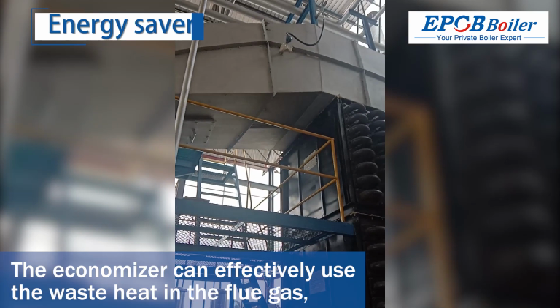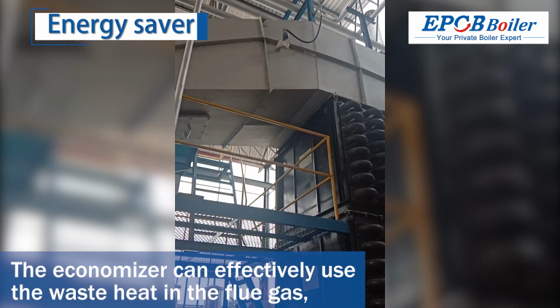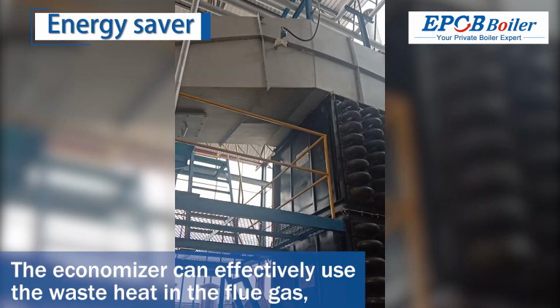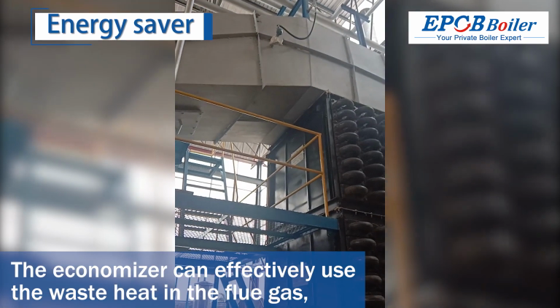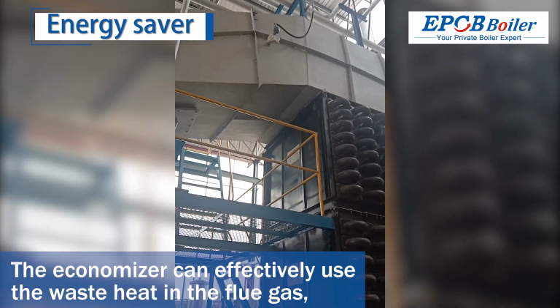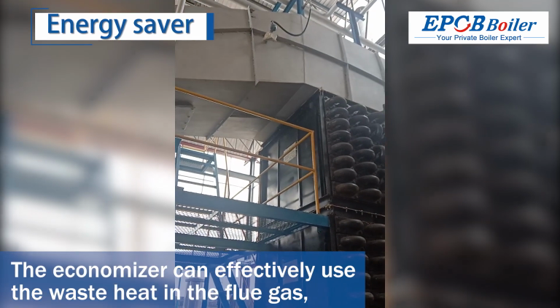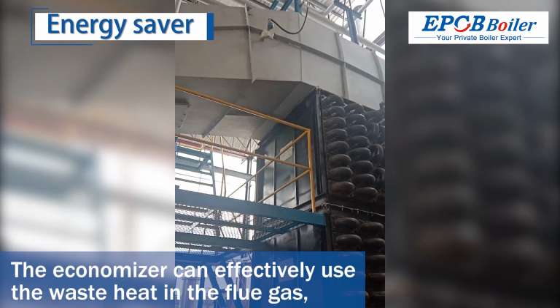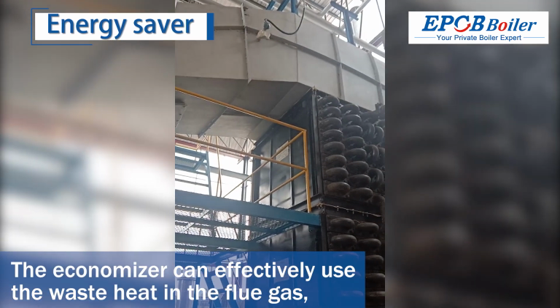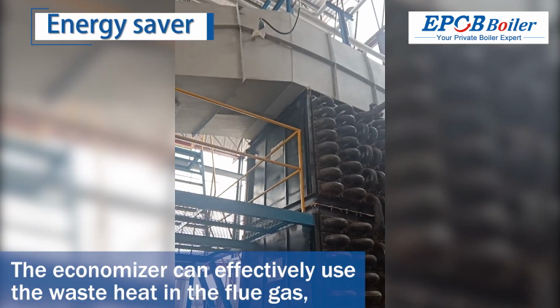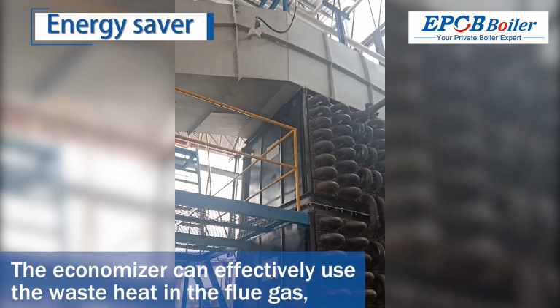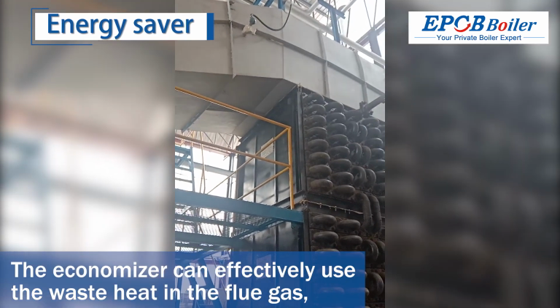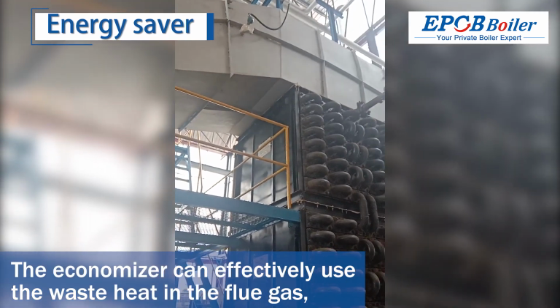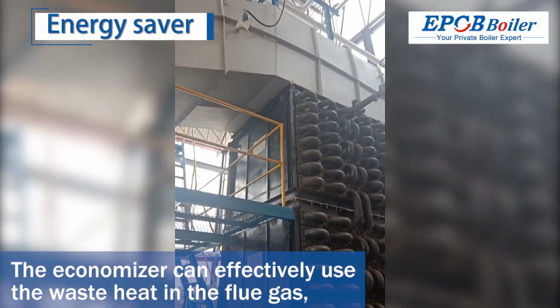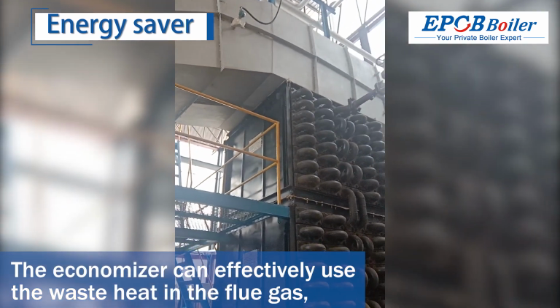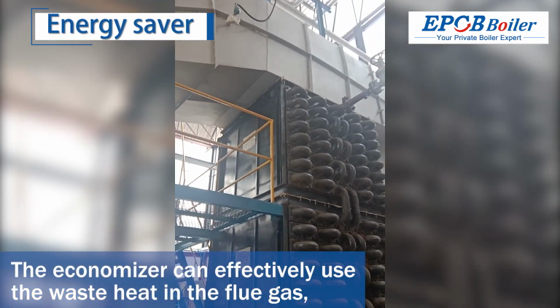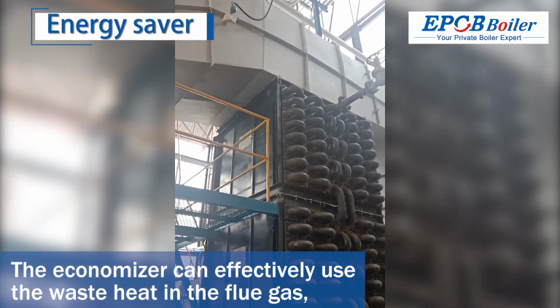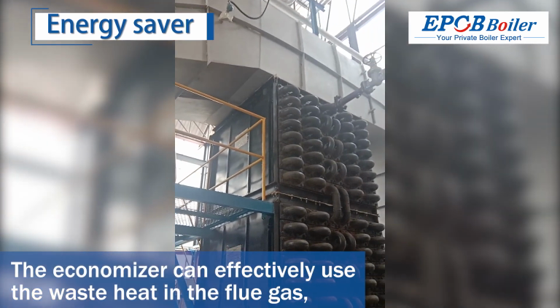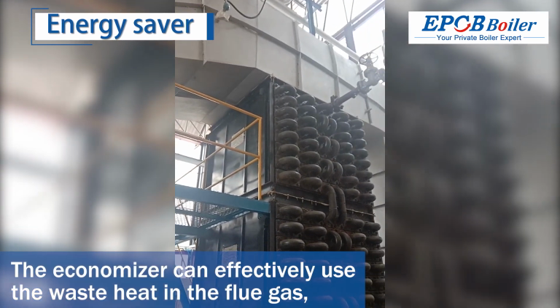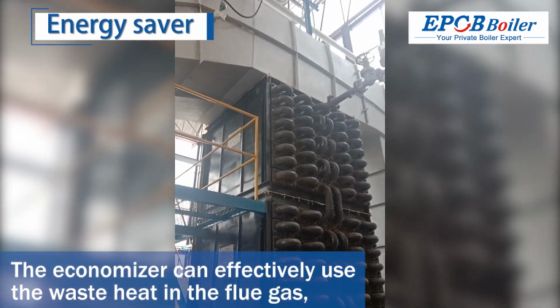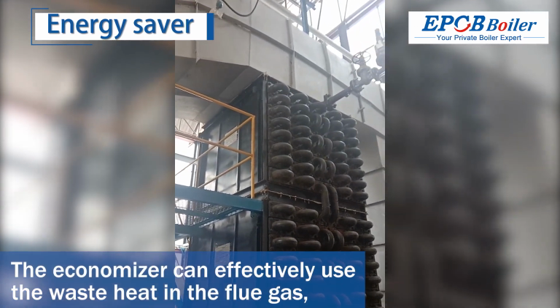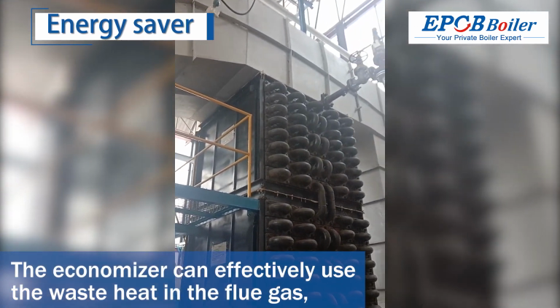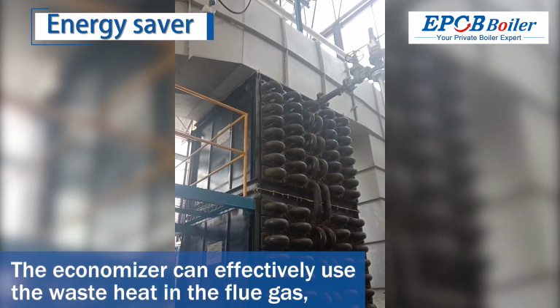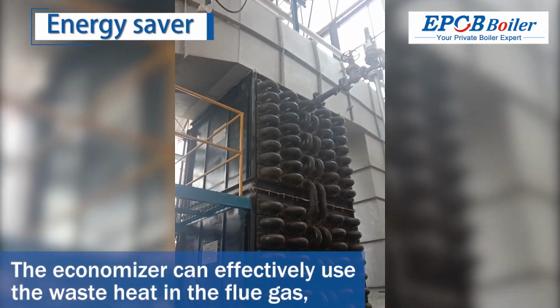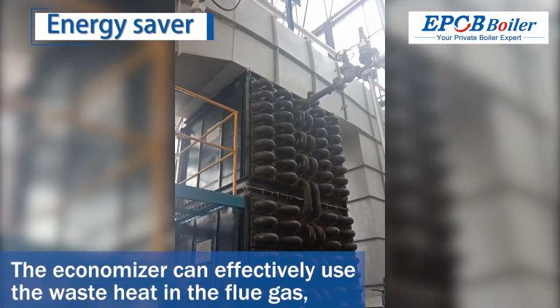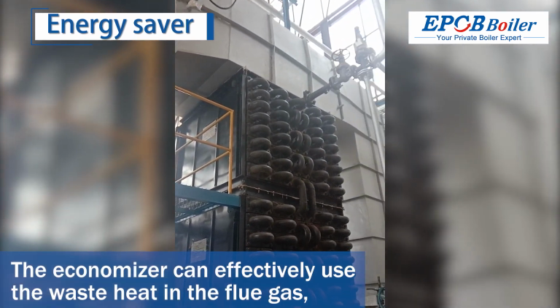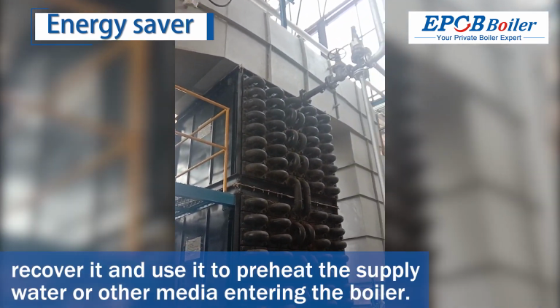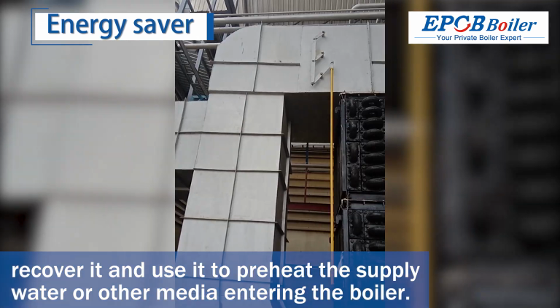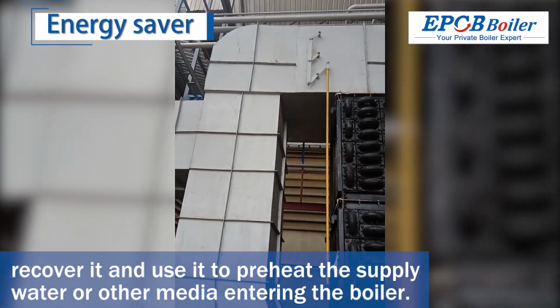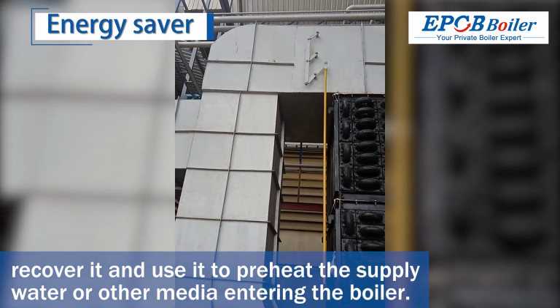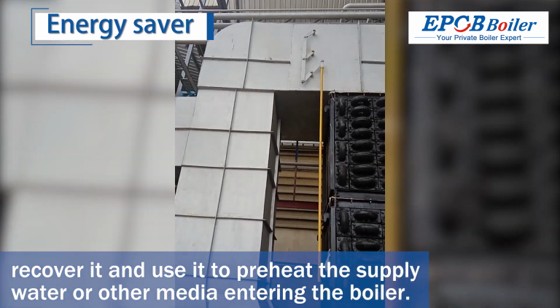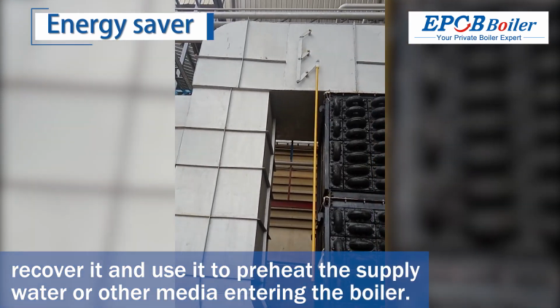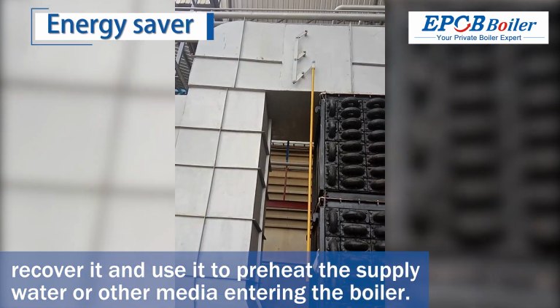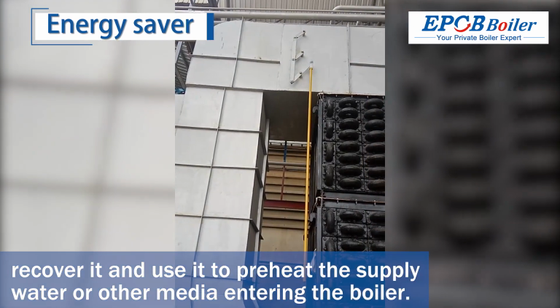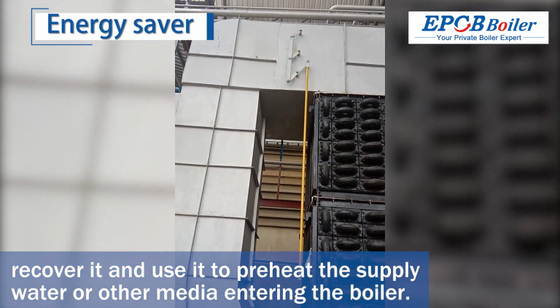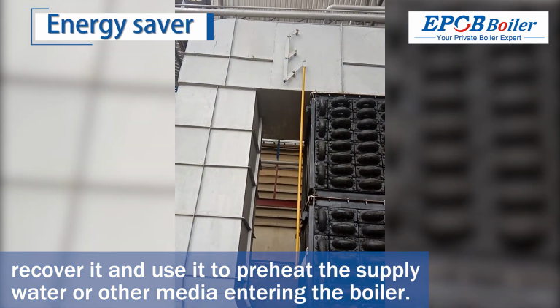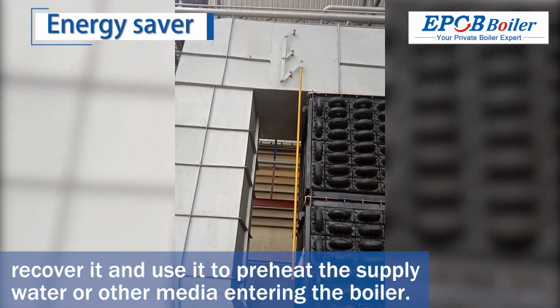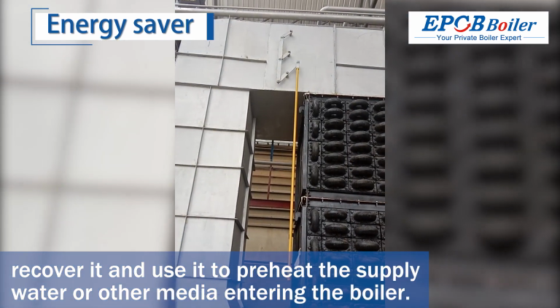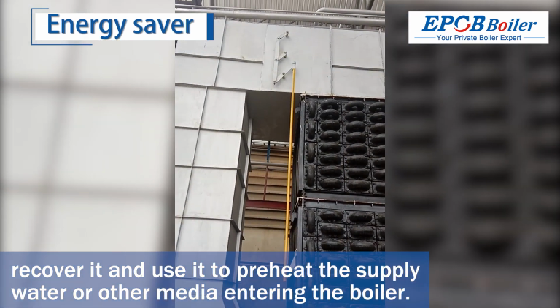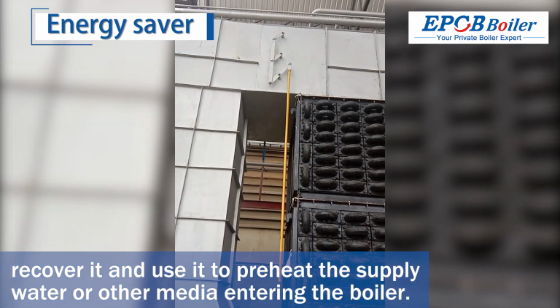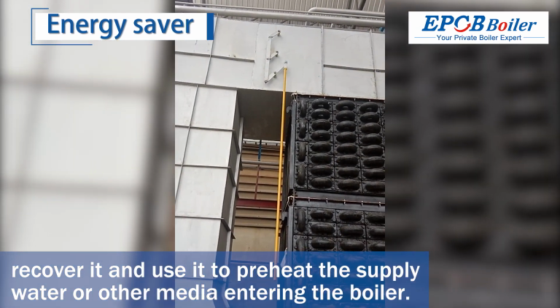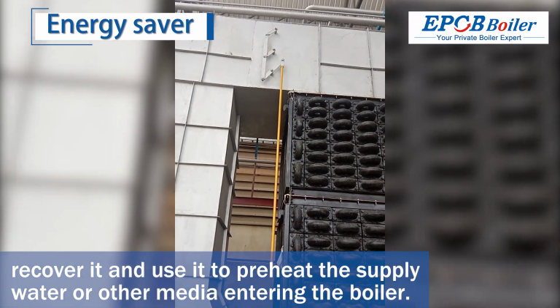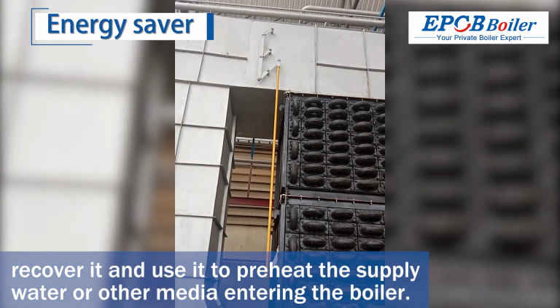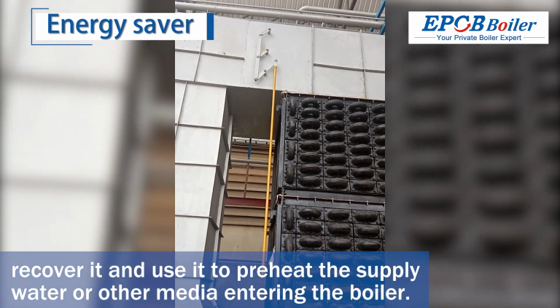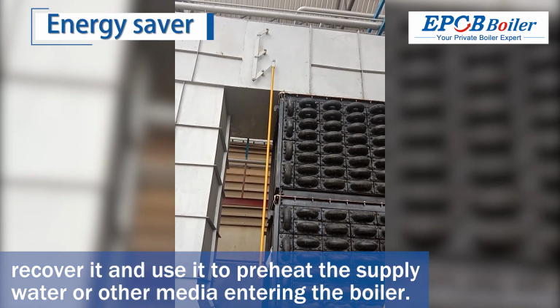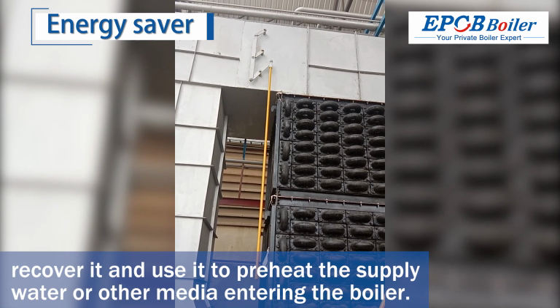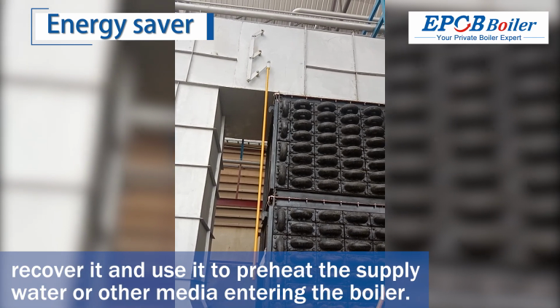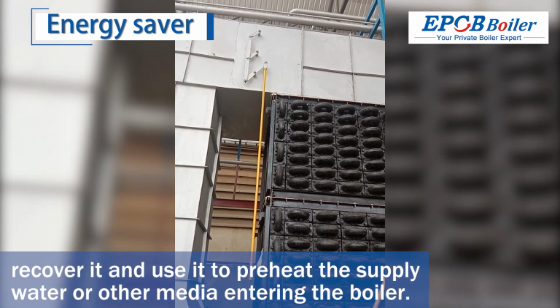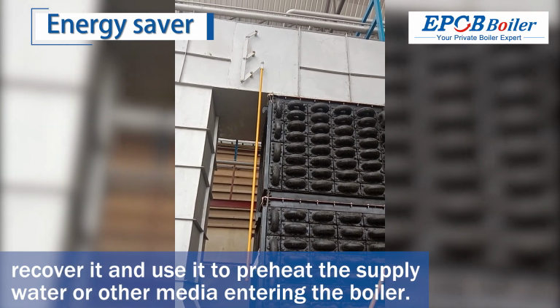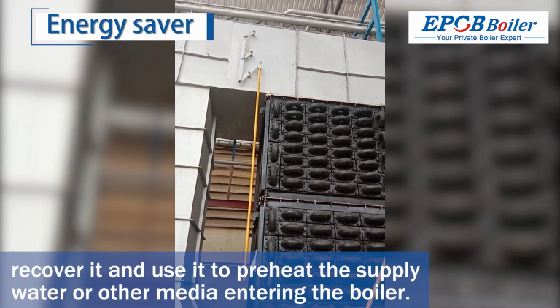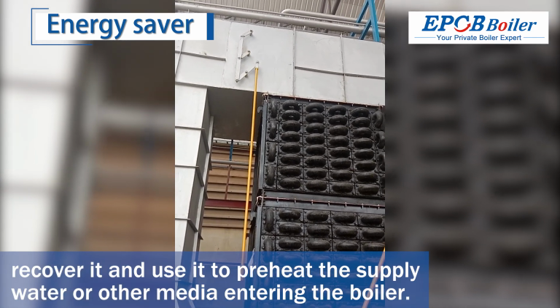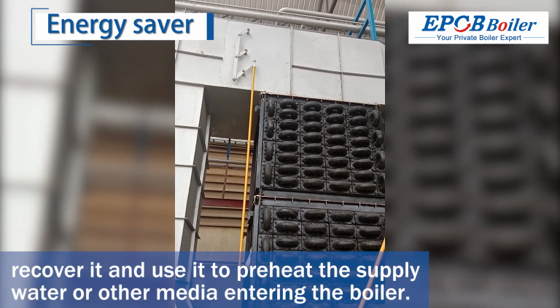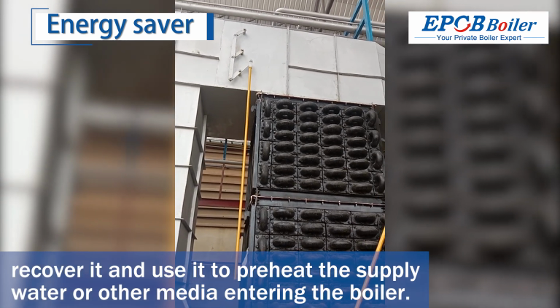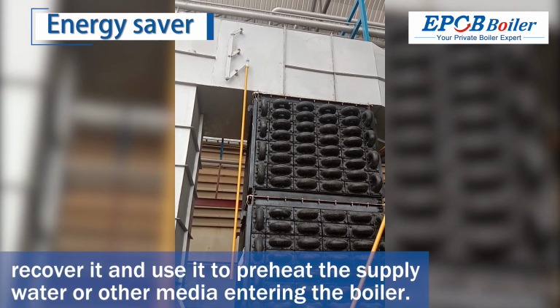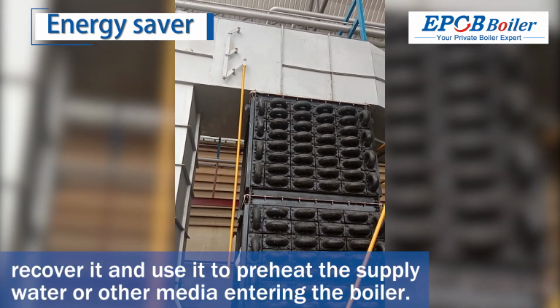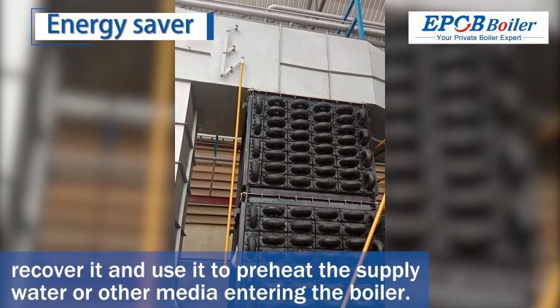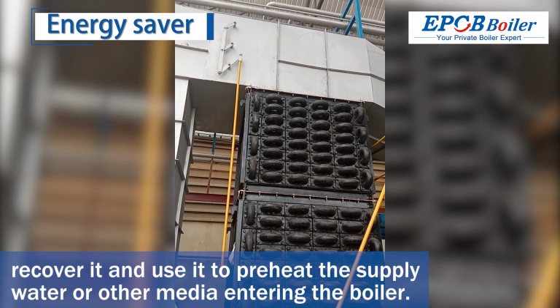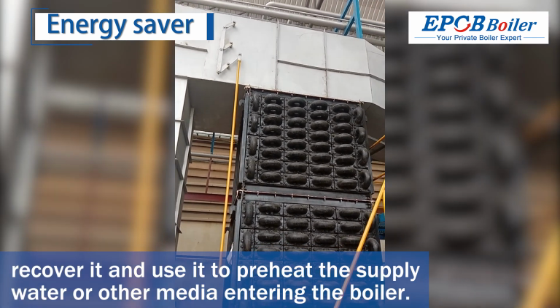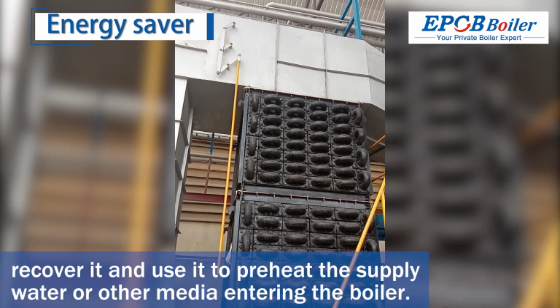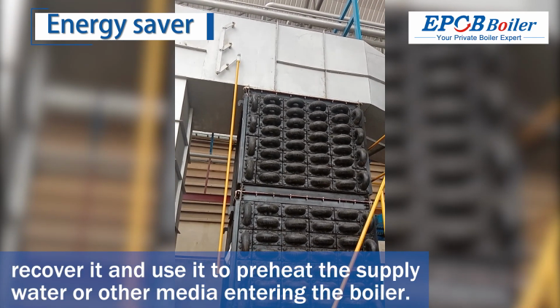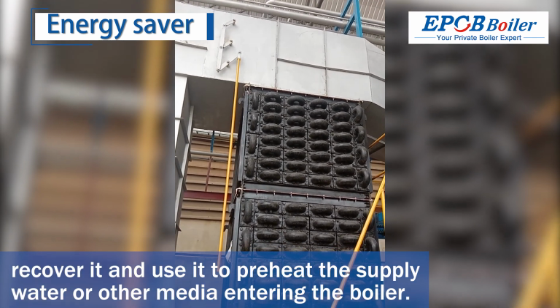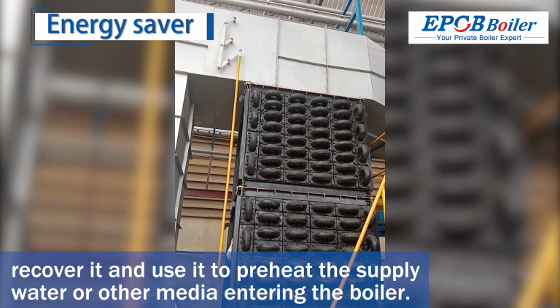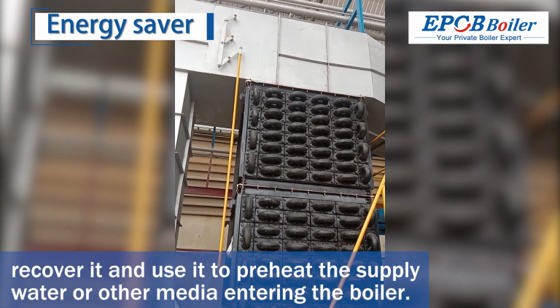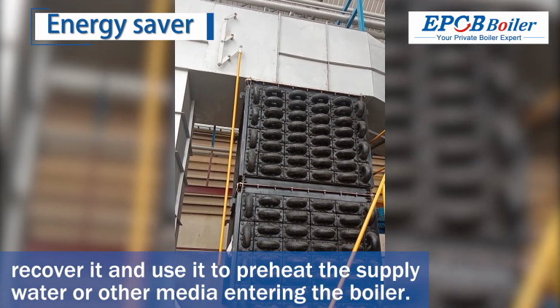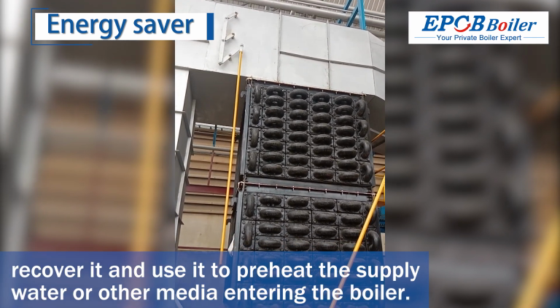The economizer can effectively use the waste heat in the flue gas, recover it, and use it to preheat the feedwater or other media entering the boiler.